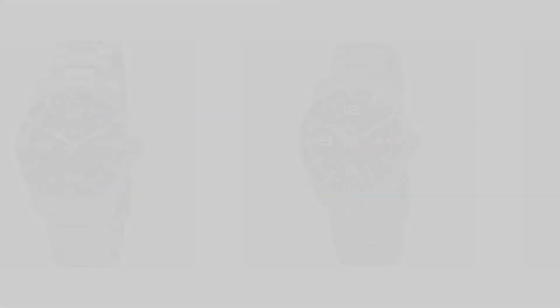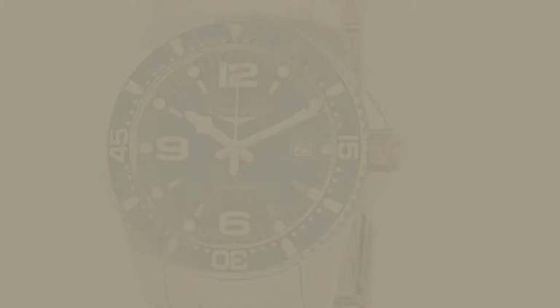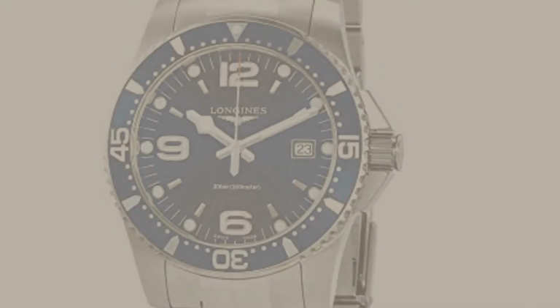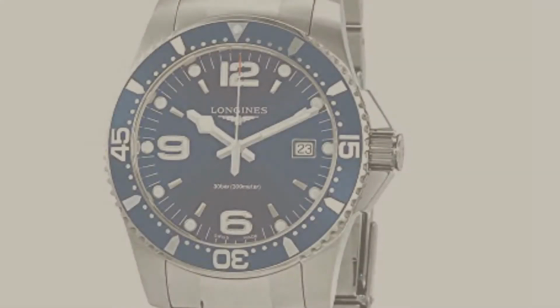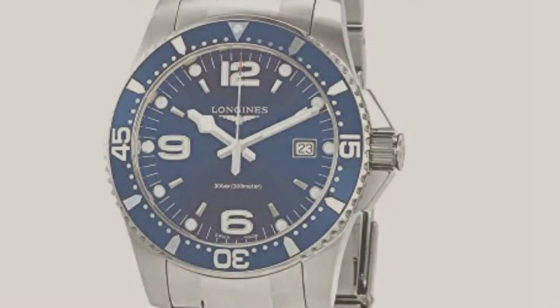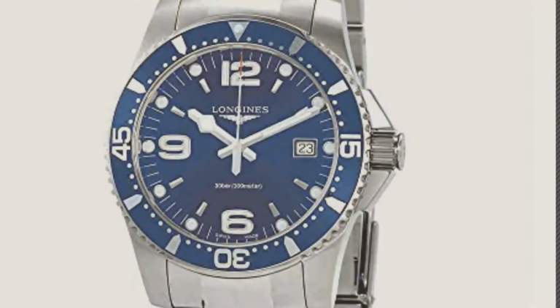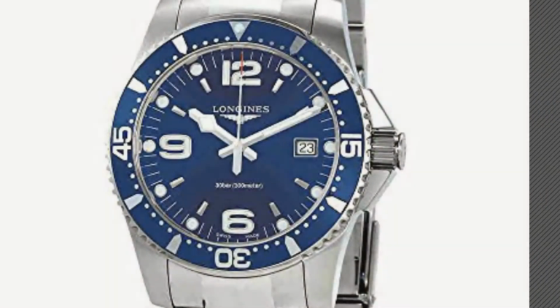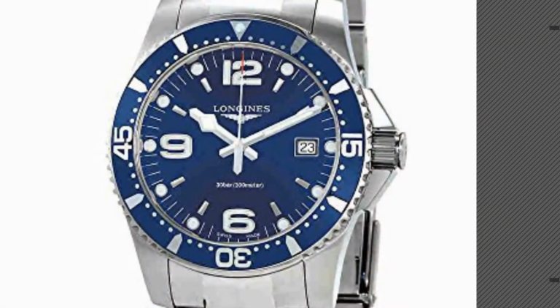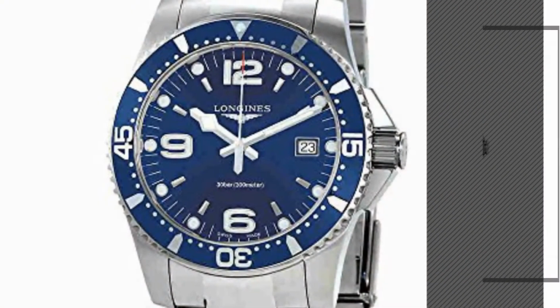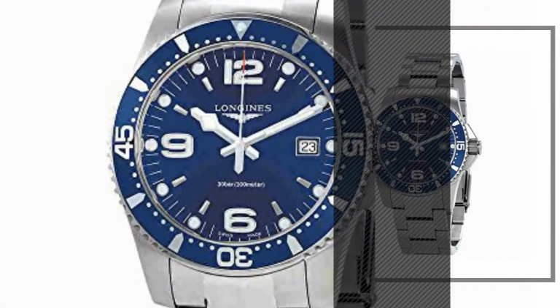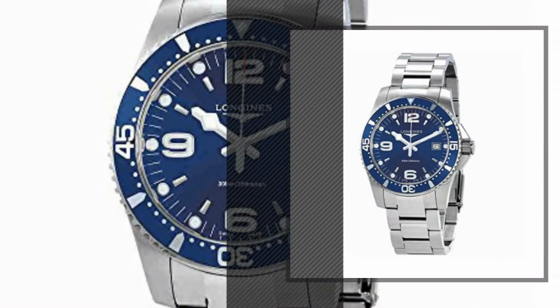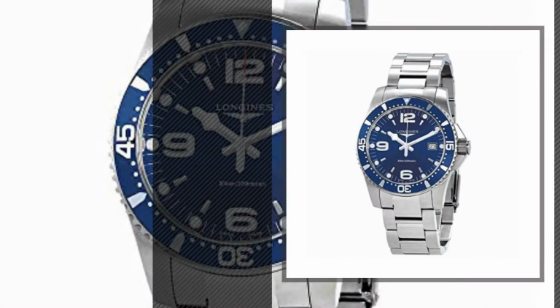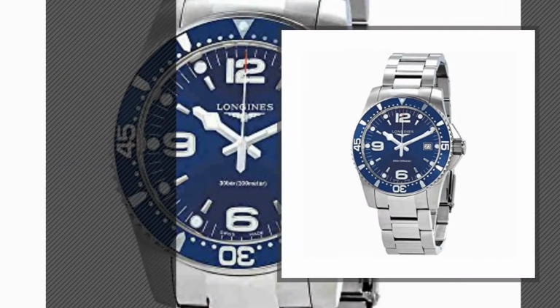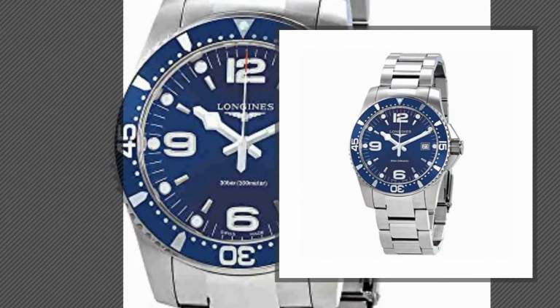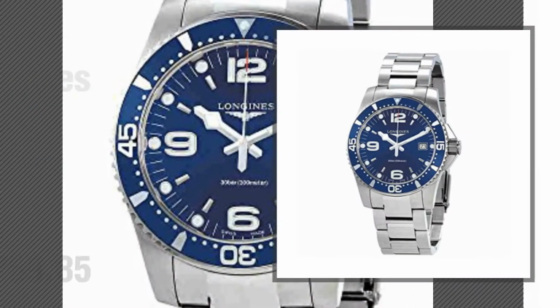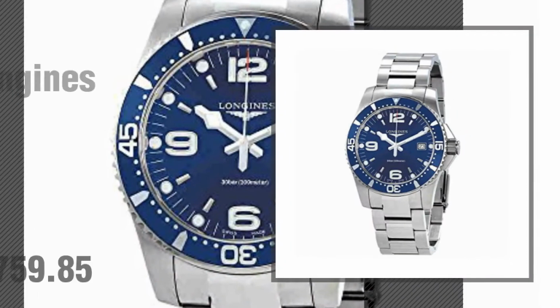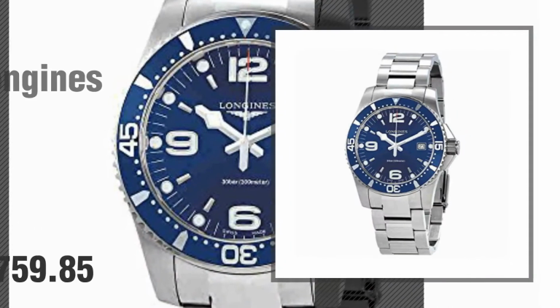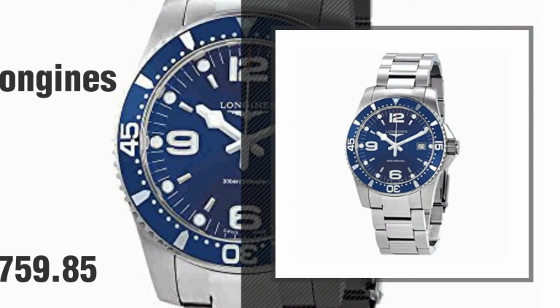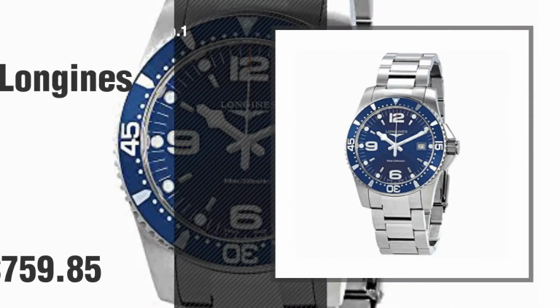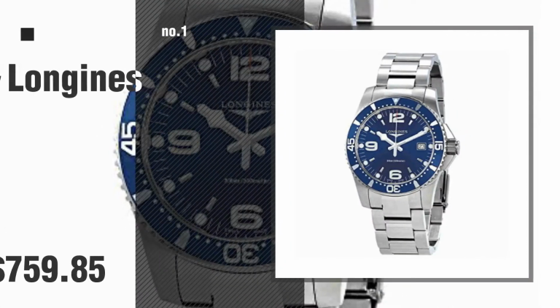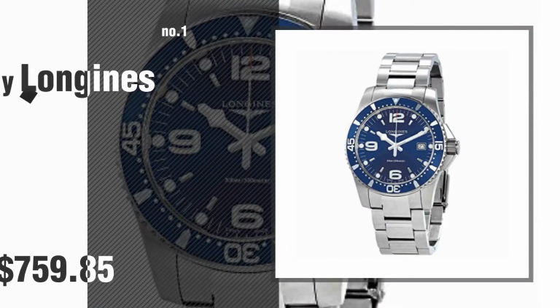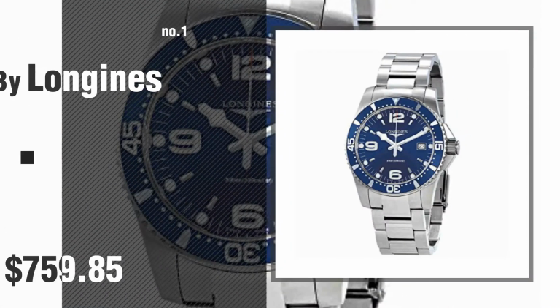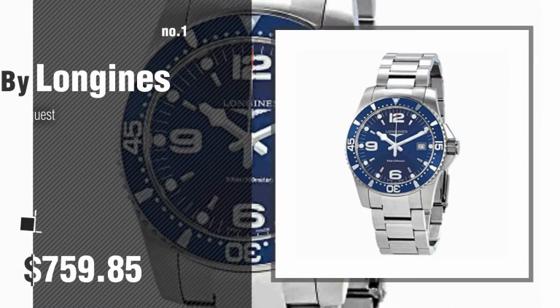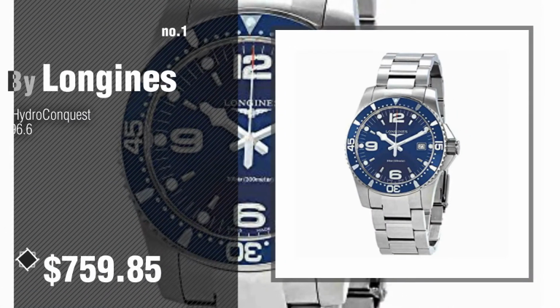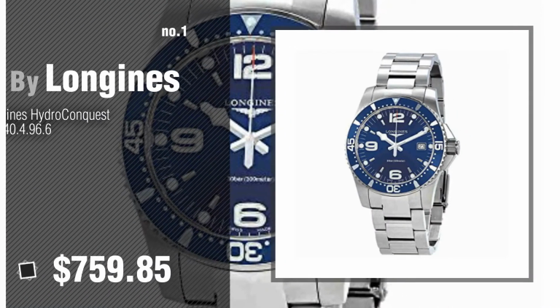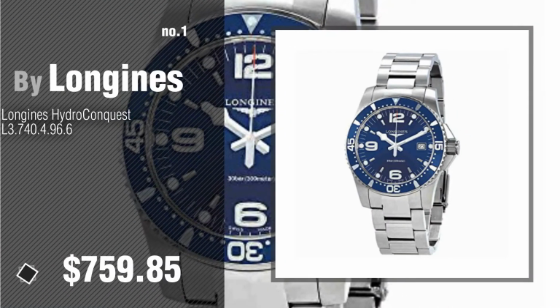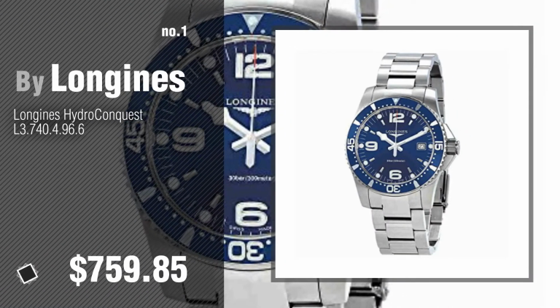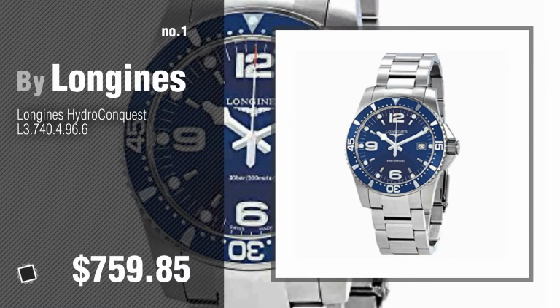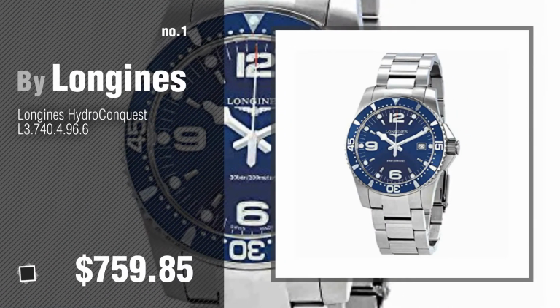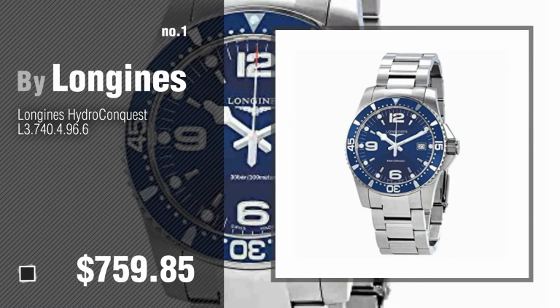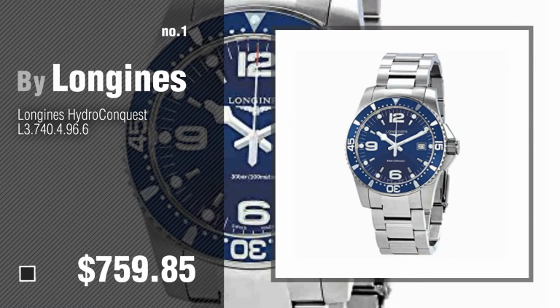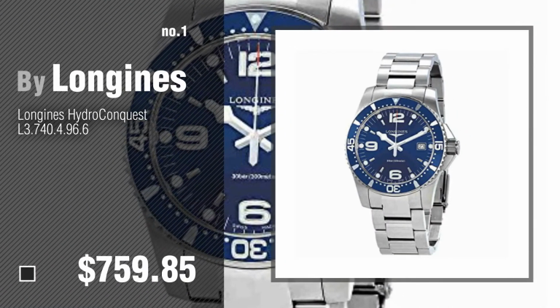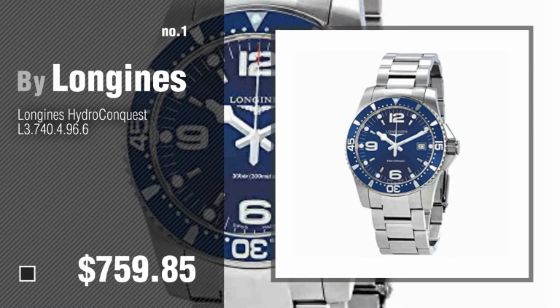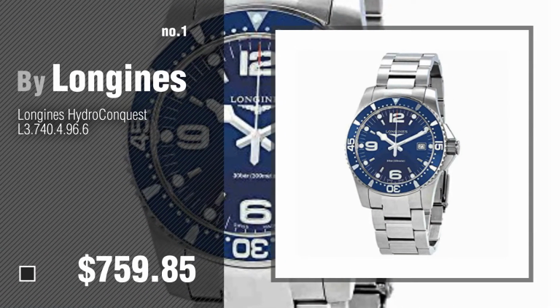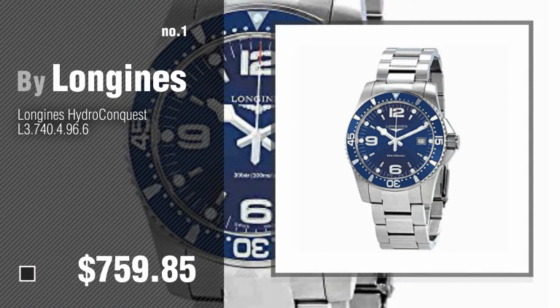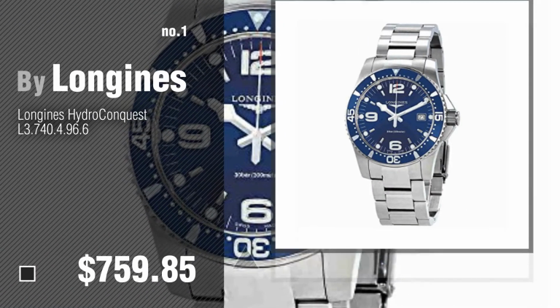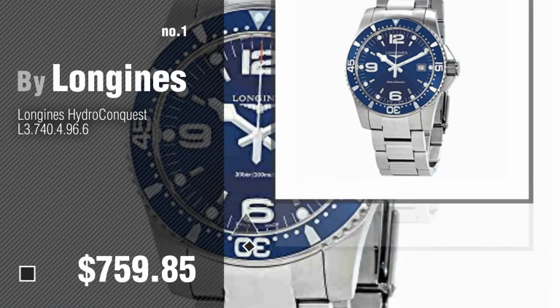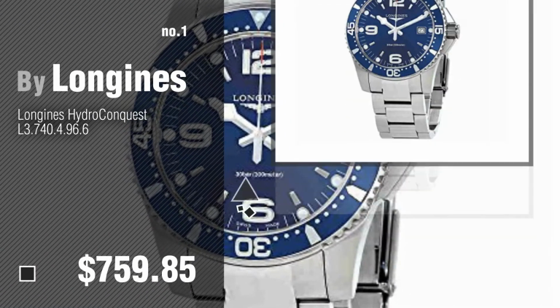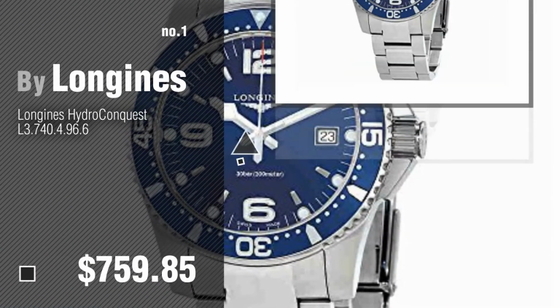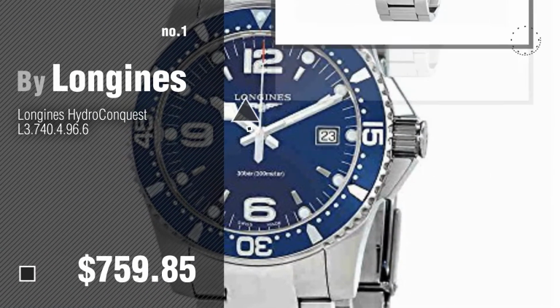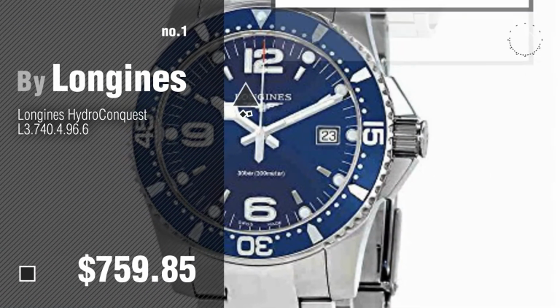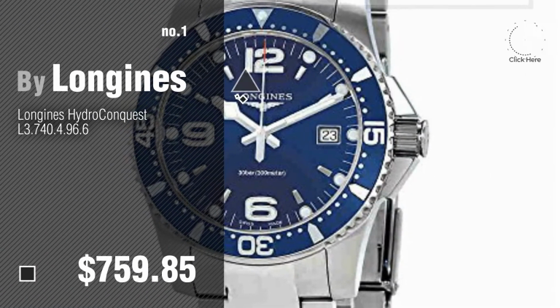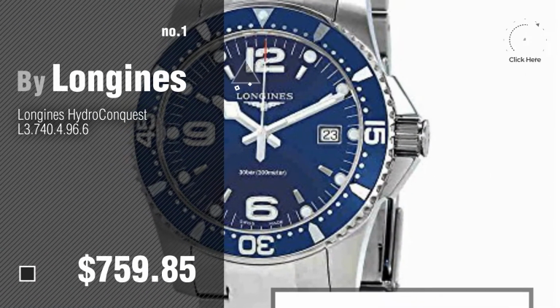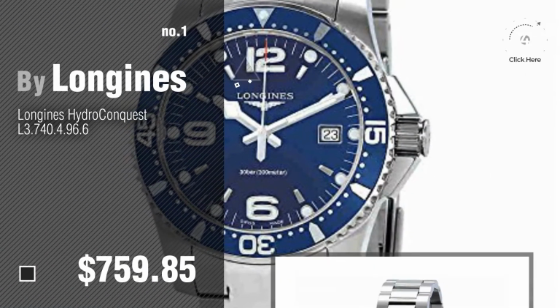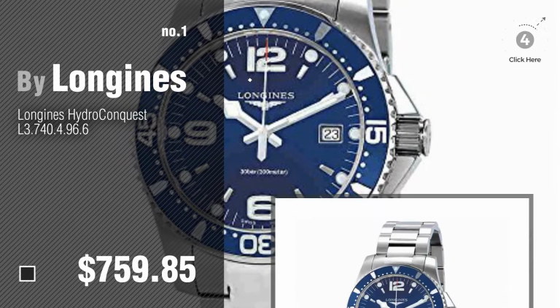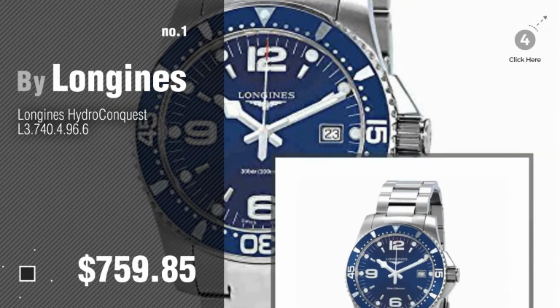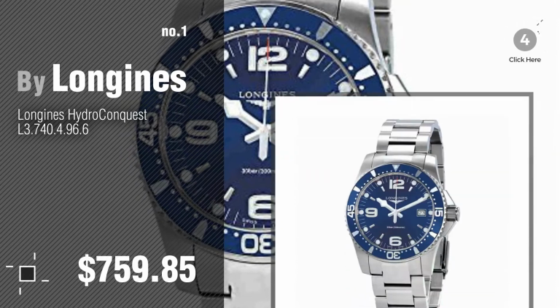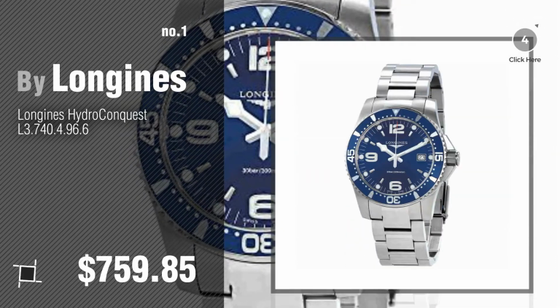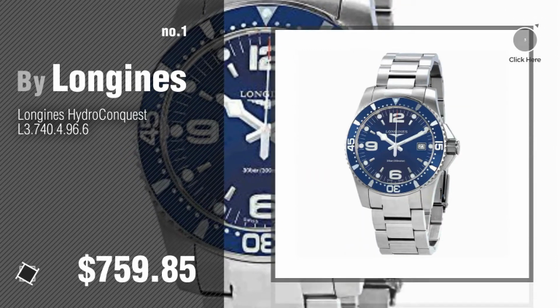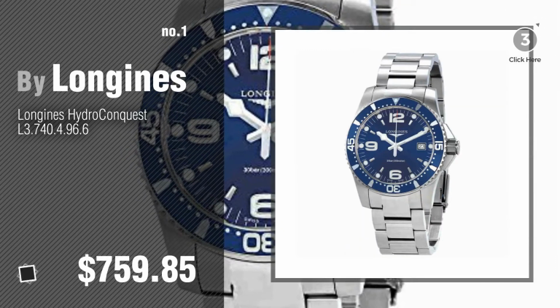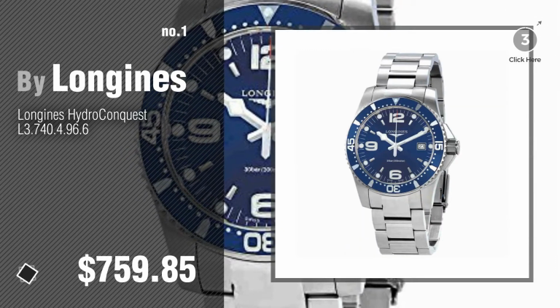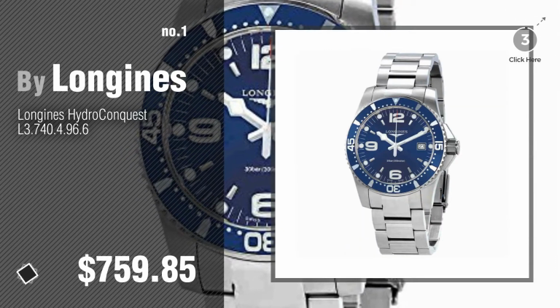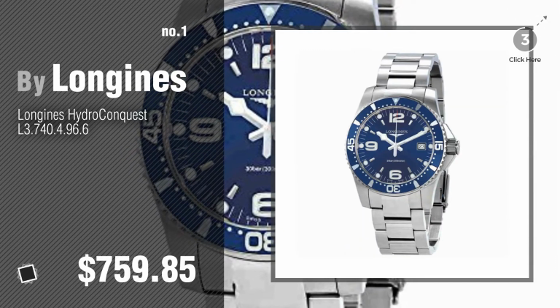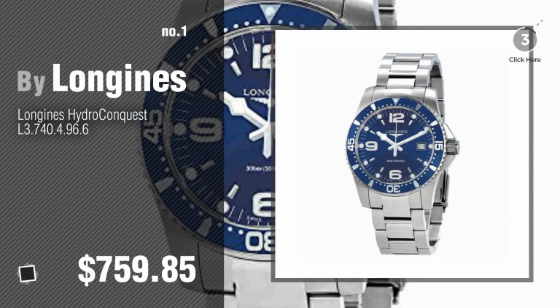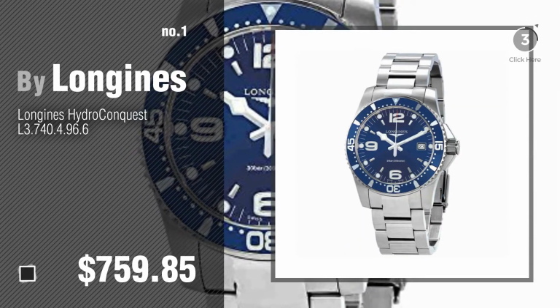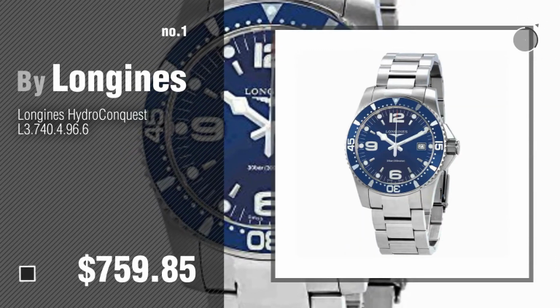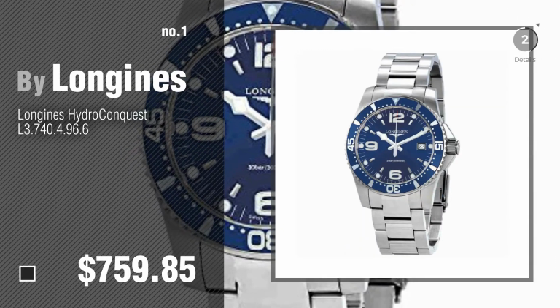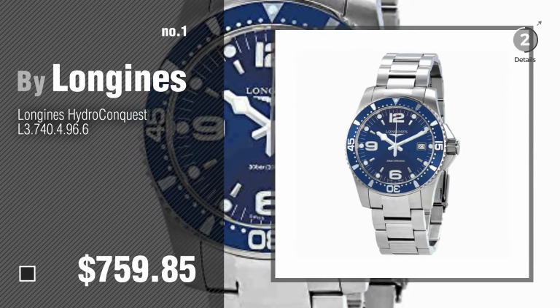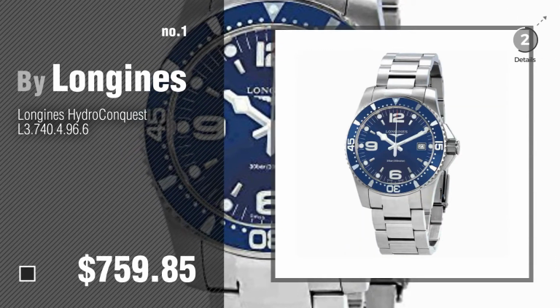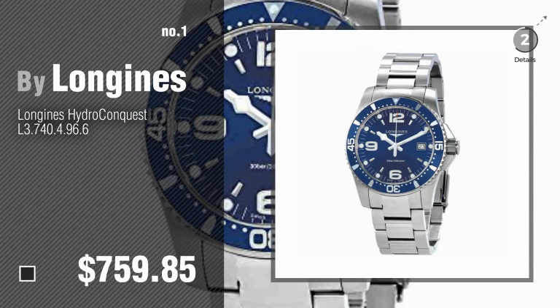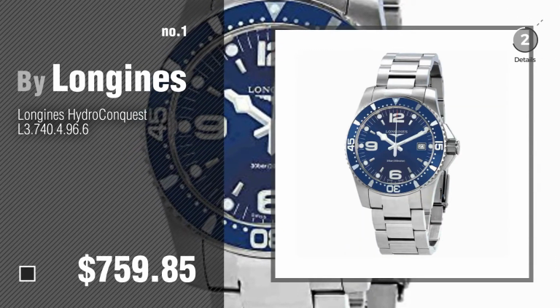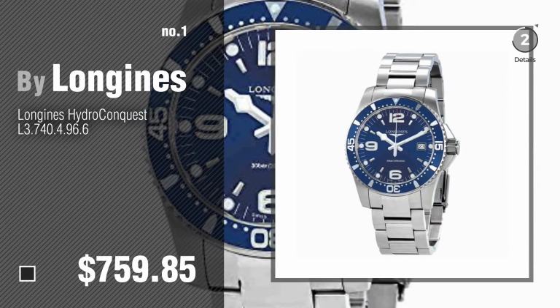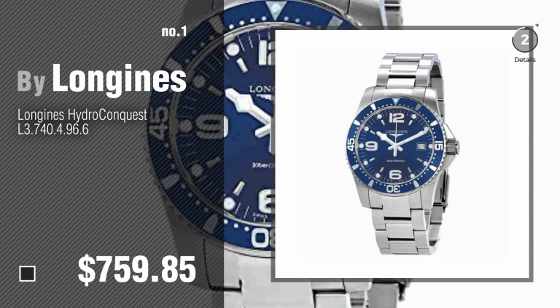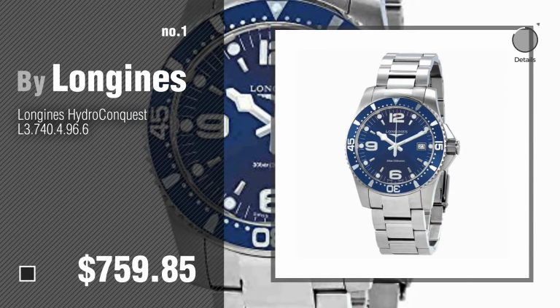Number 1. Most popular, by Longines. Watch this video and get inspired.